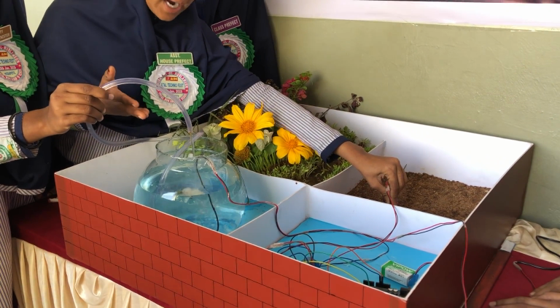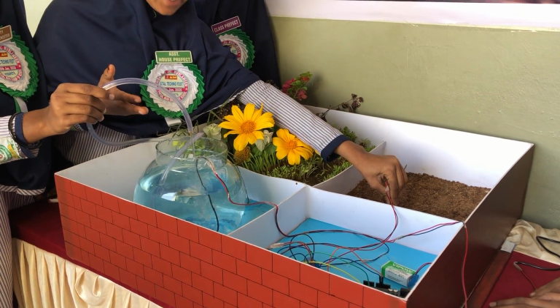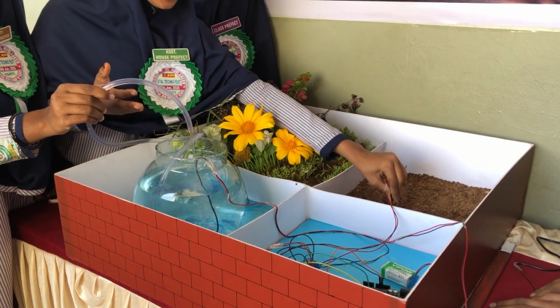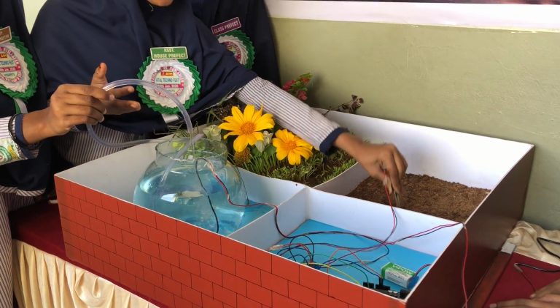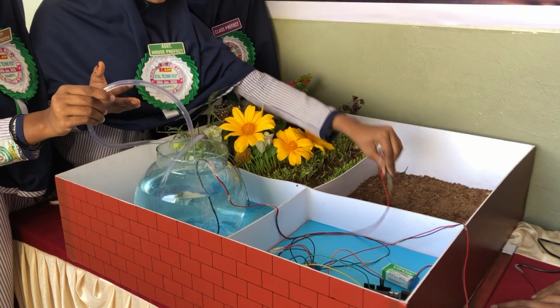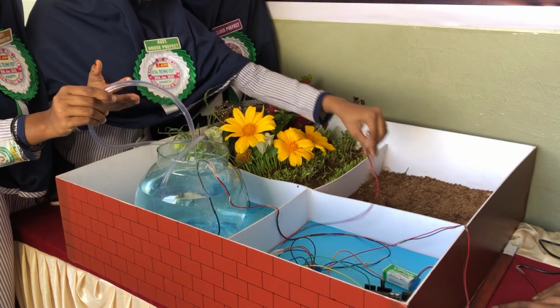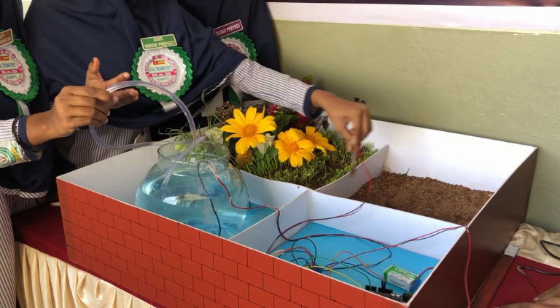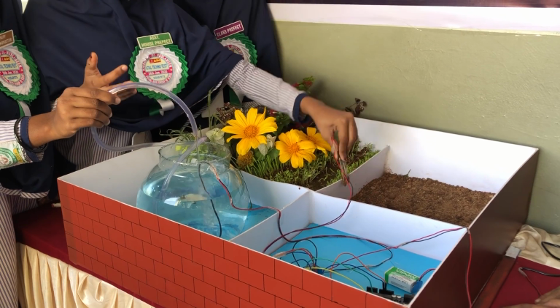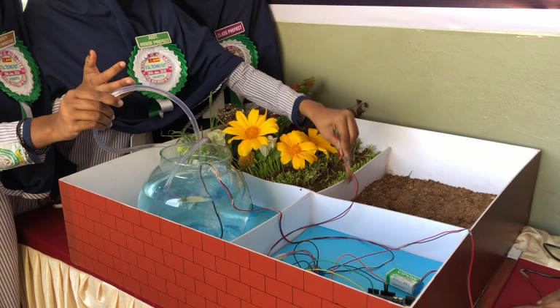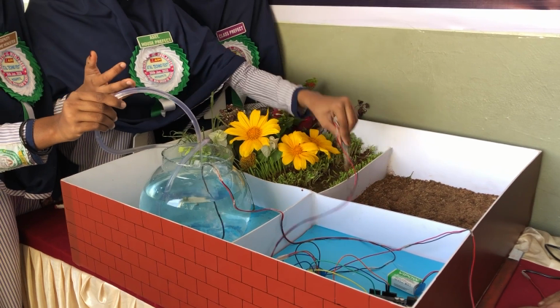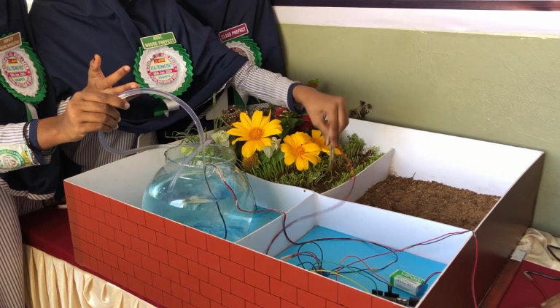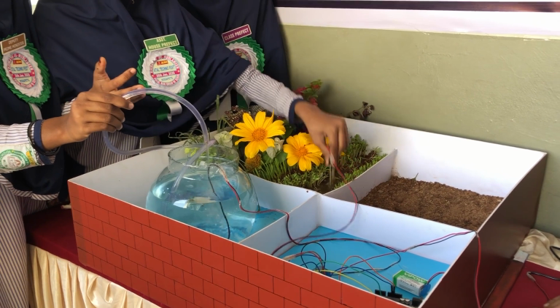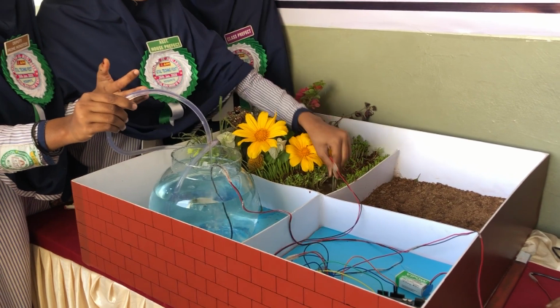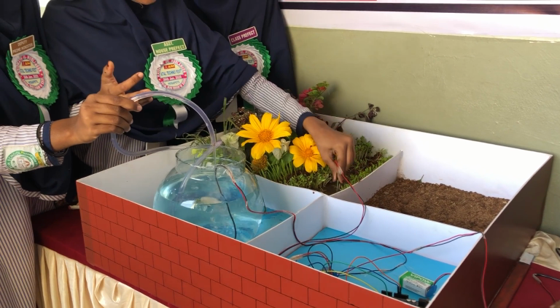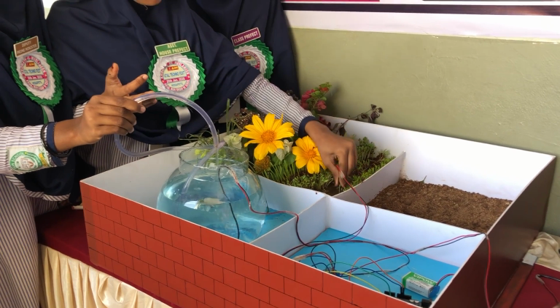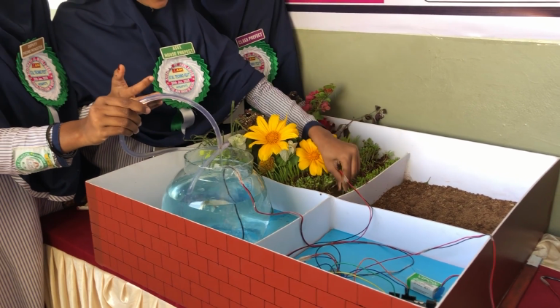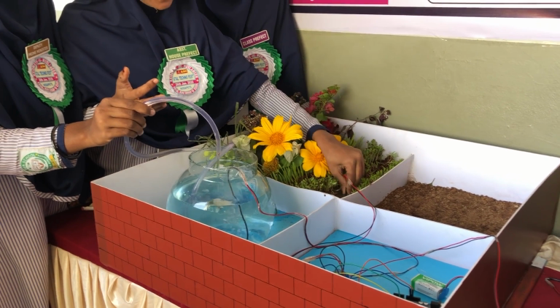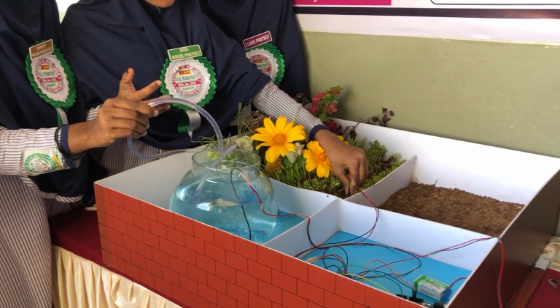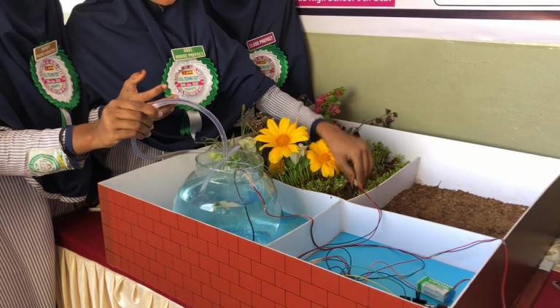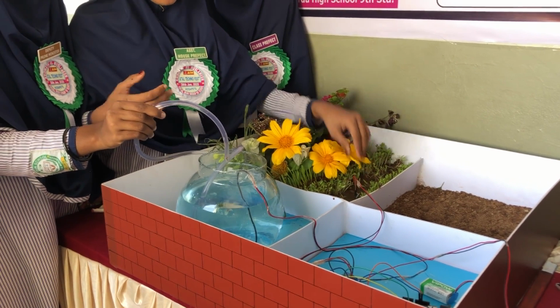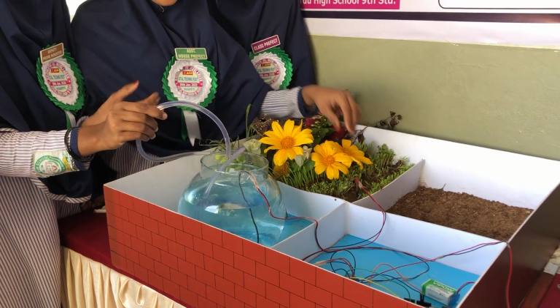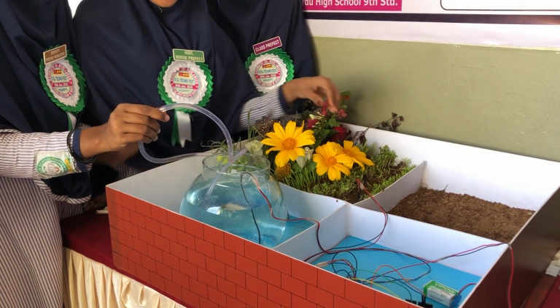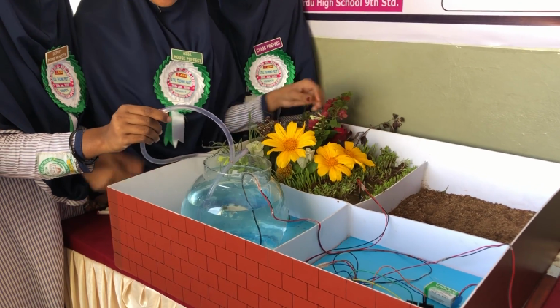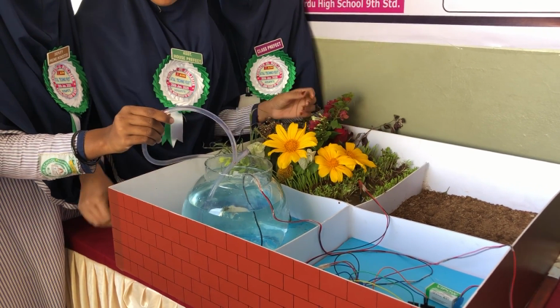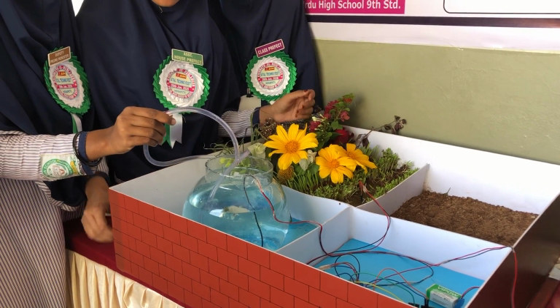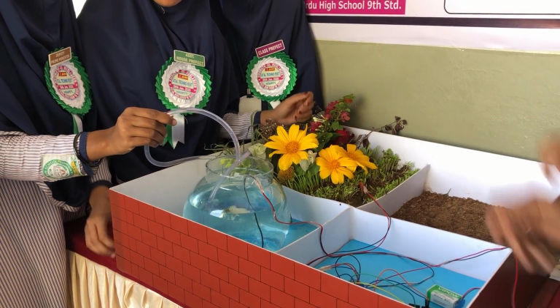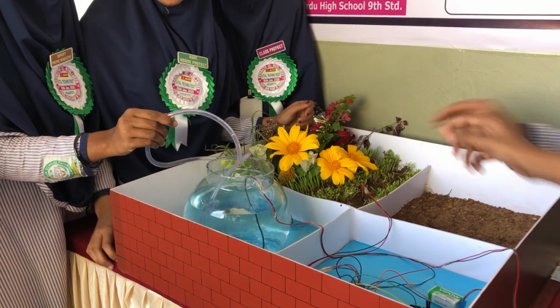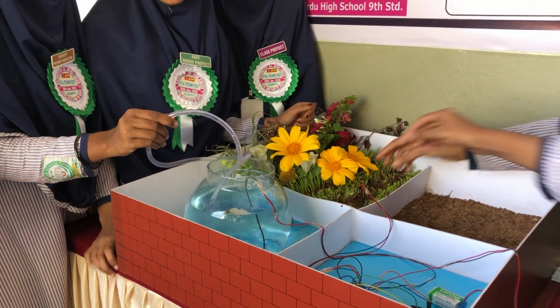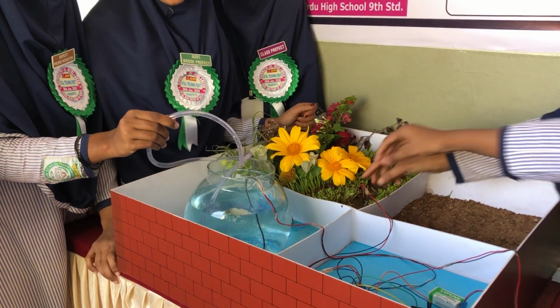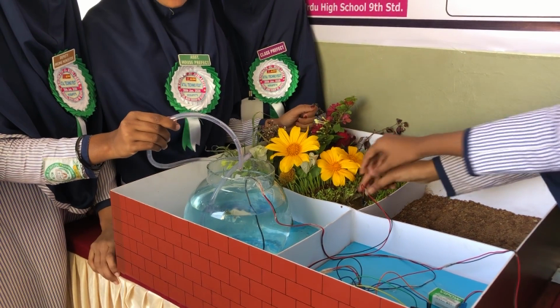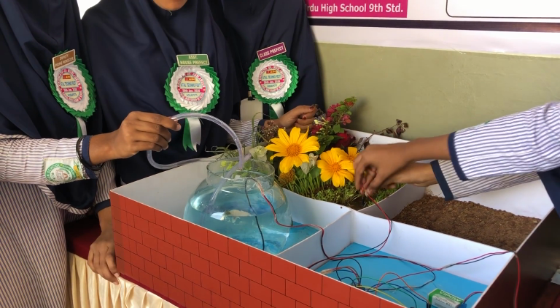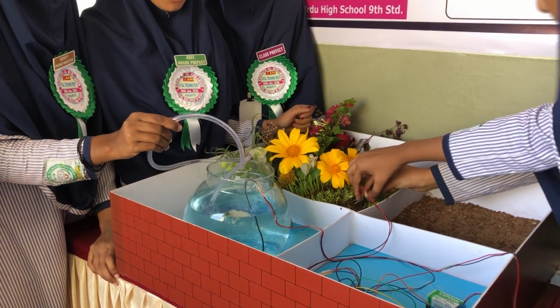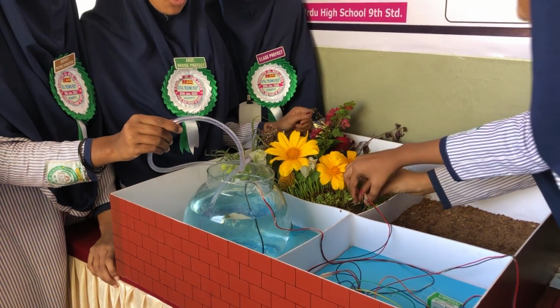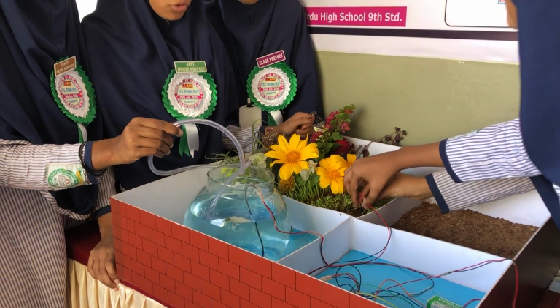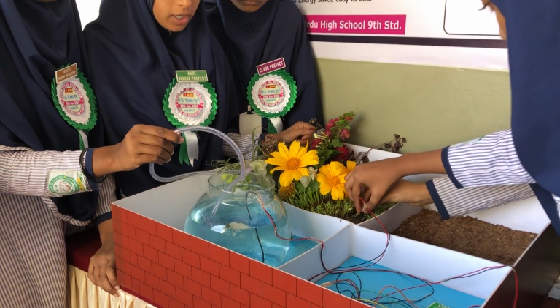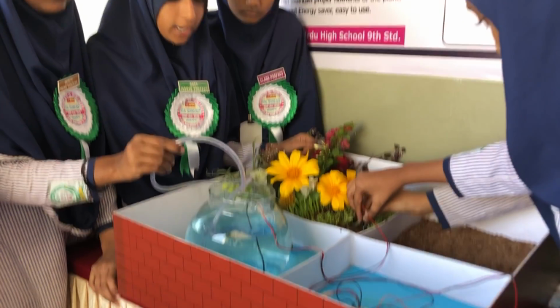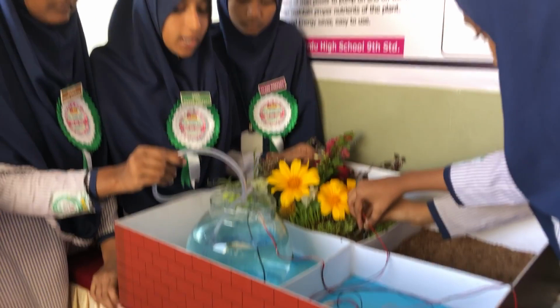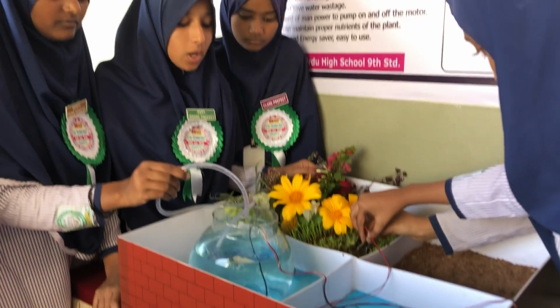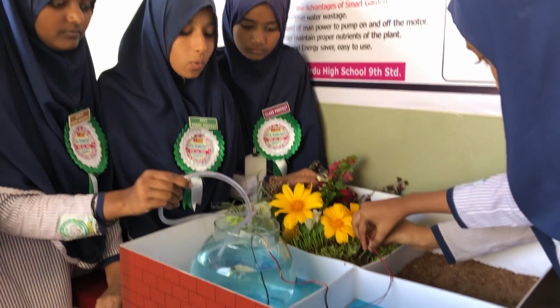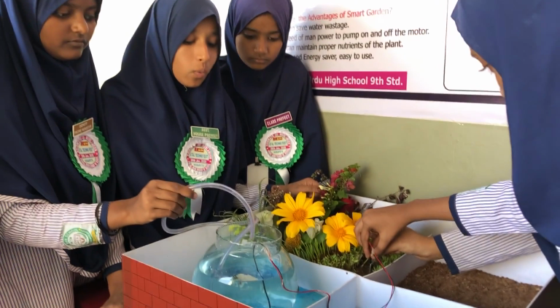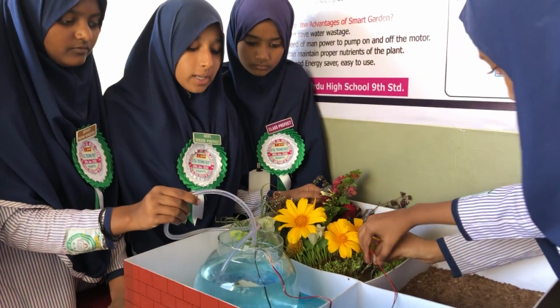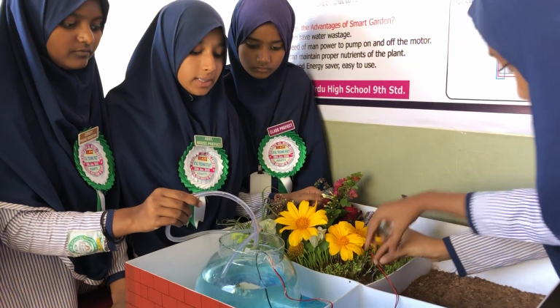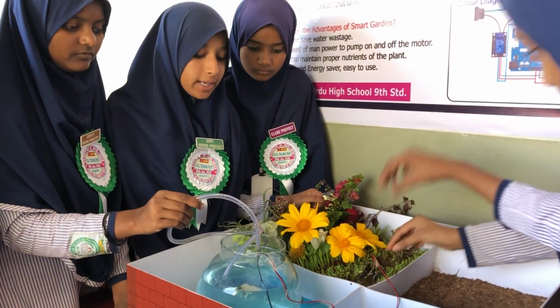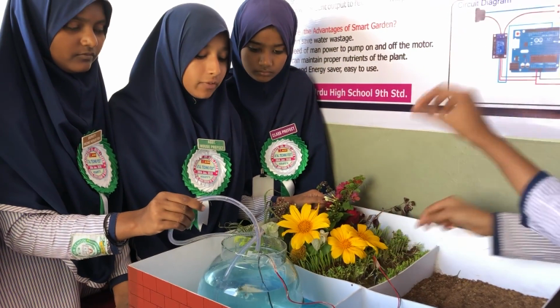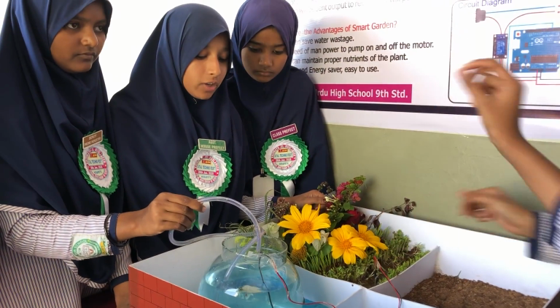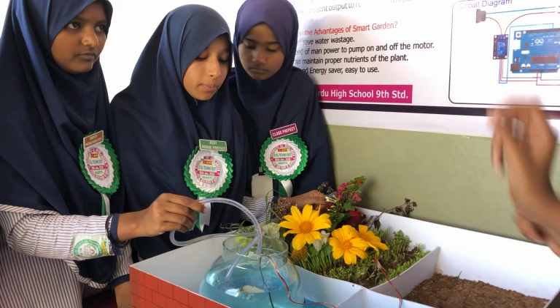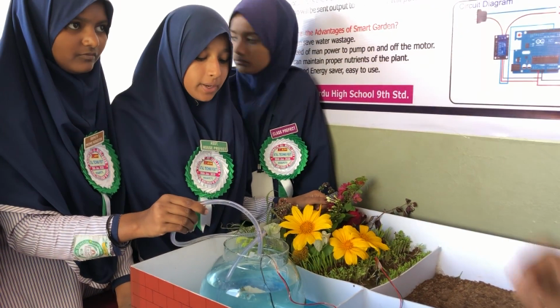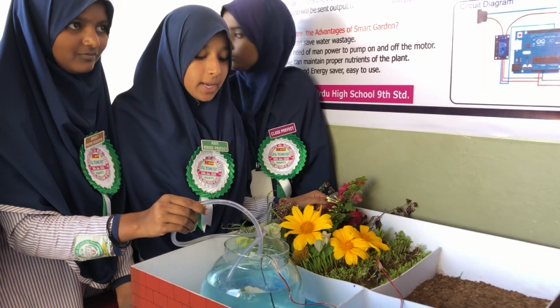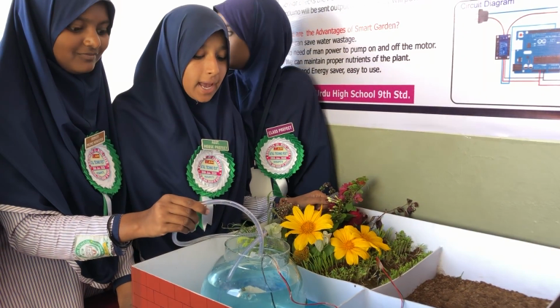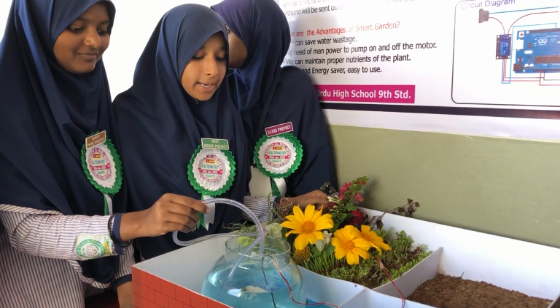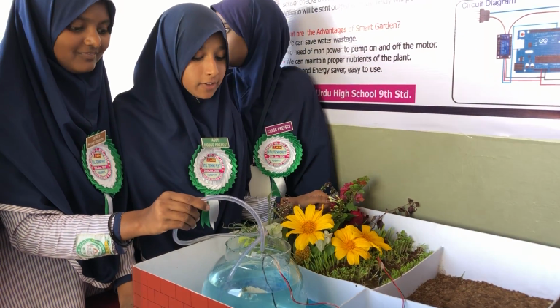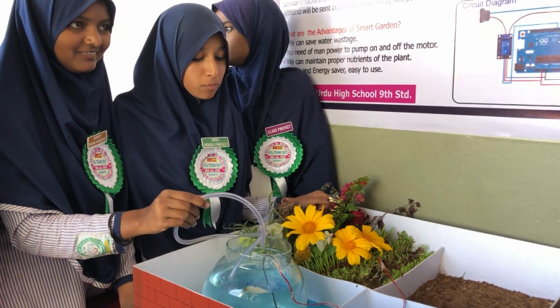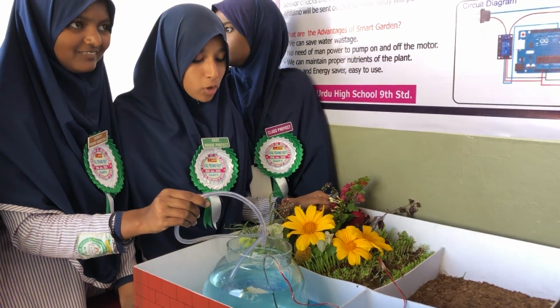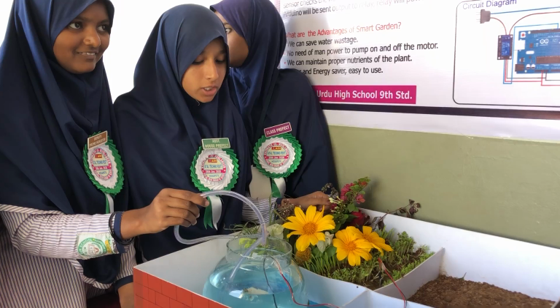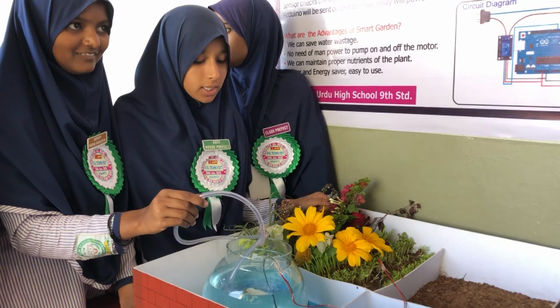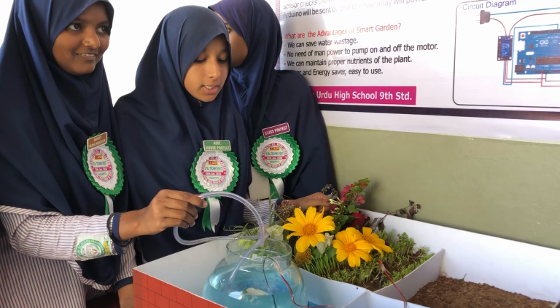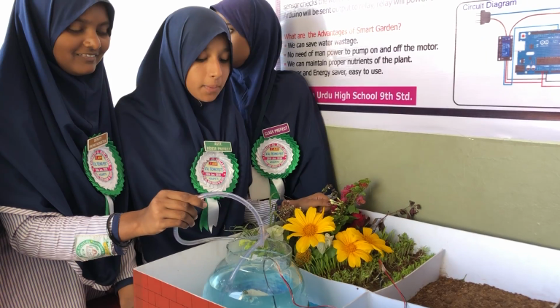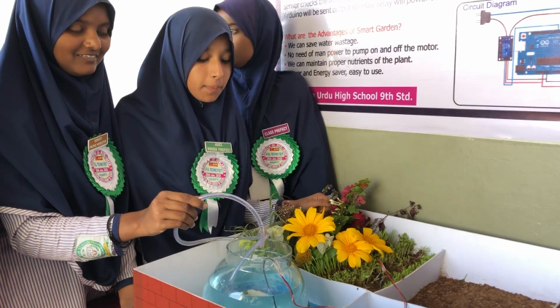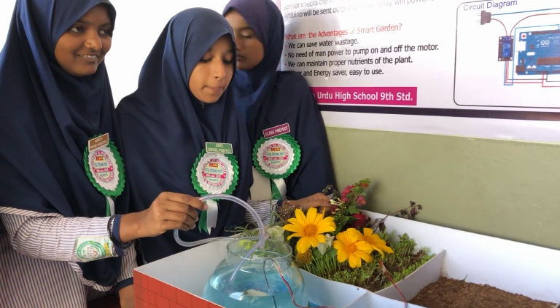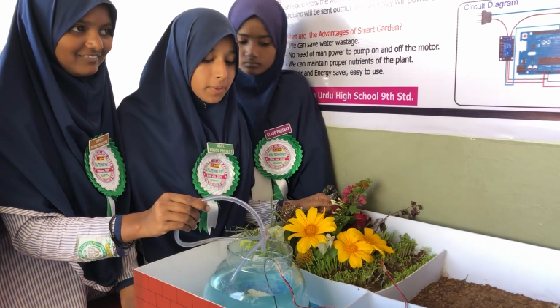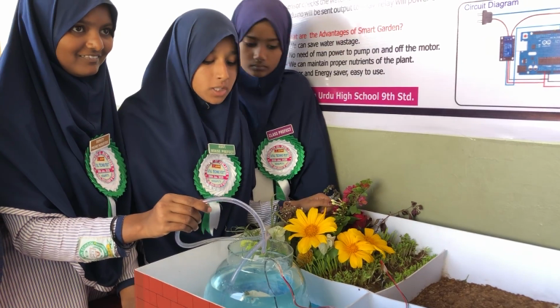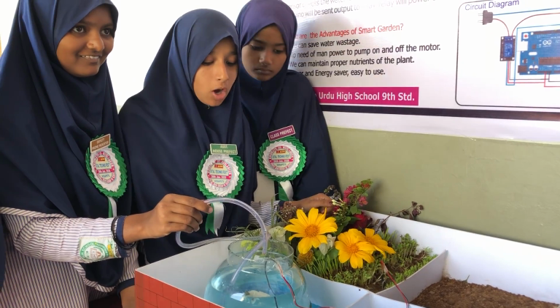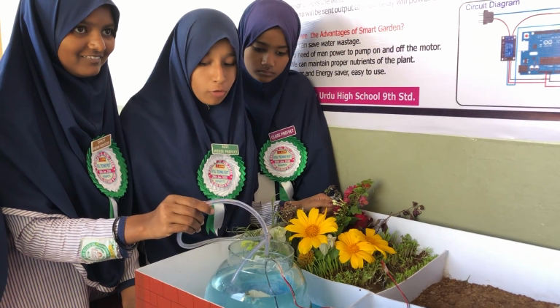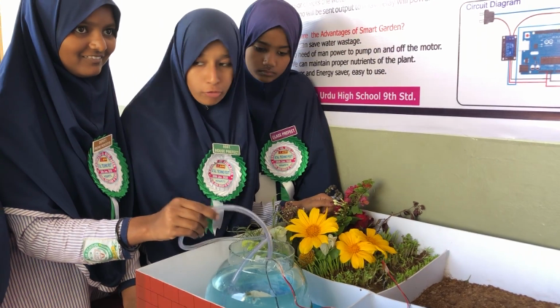Until the agriculture field becomes wet, it will be turned on only. When there is enough moisture, the pump is off.